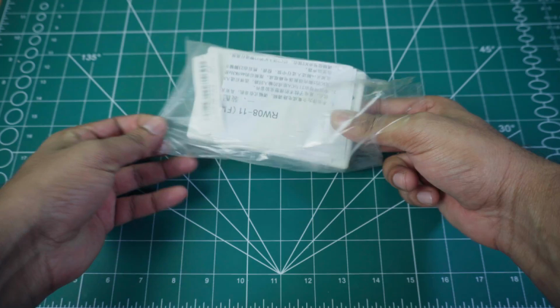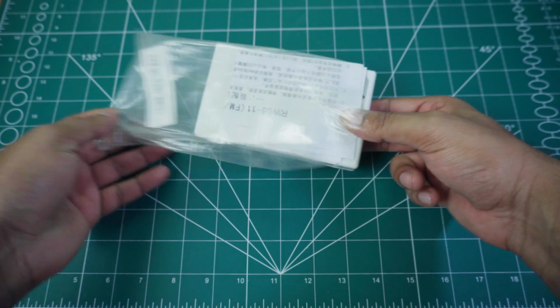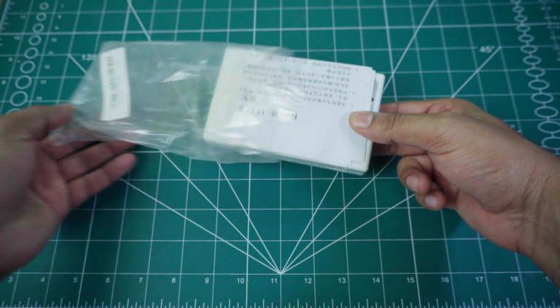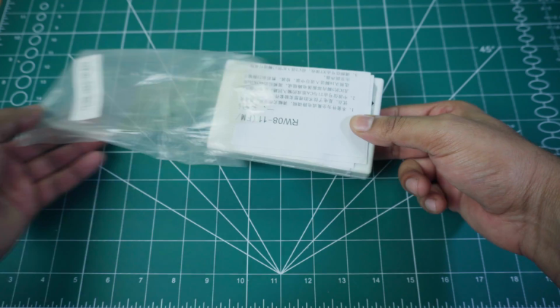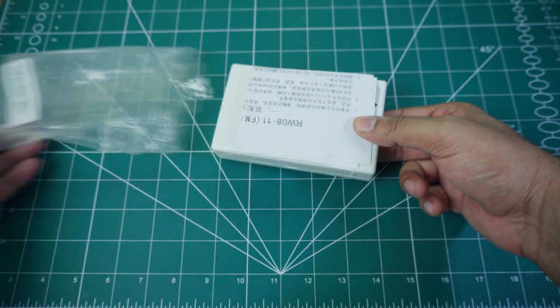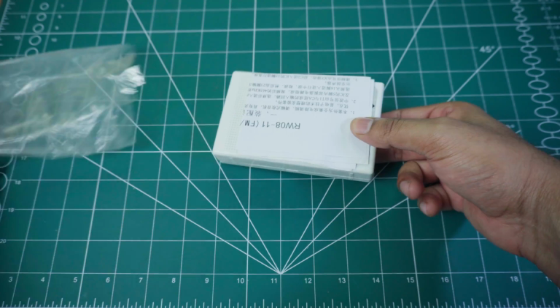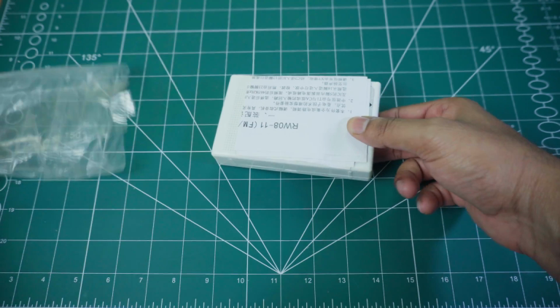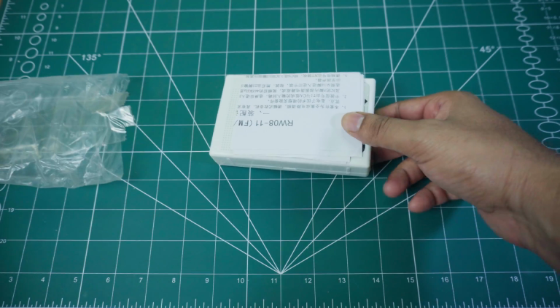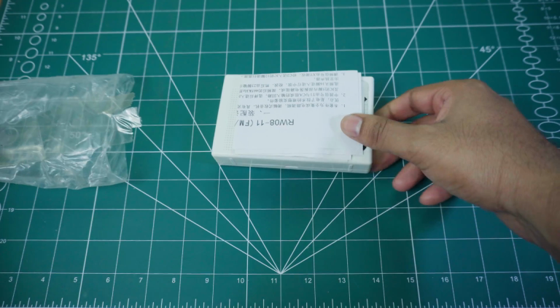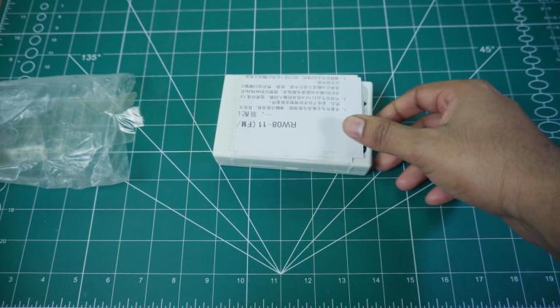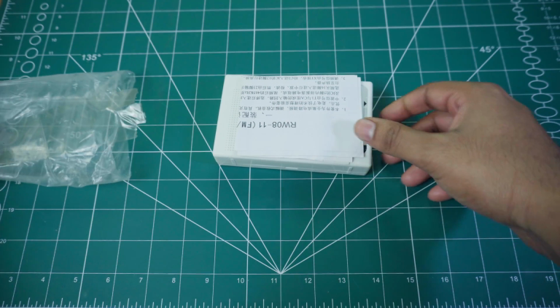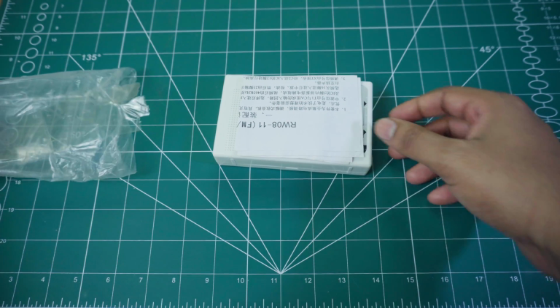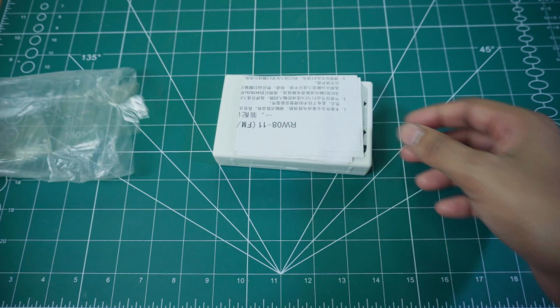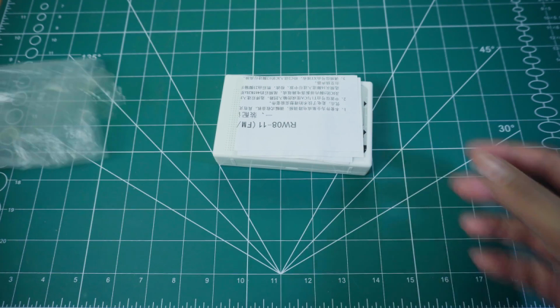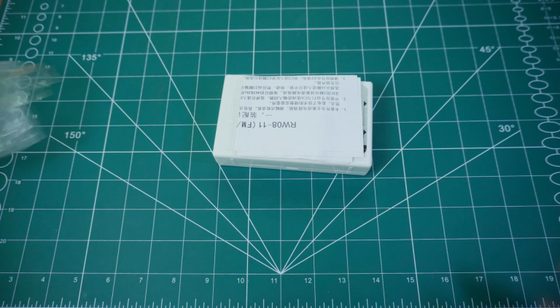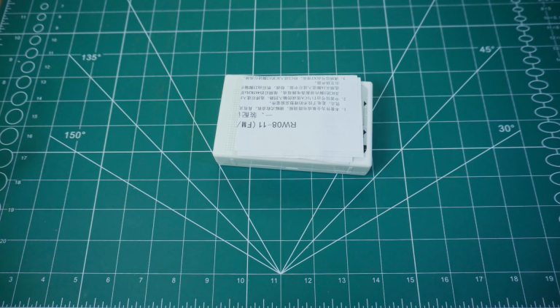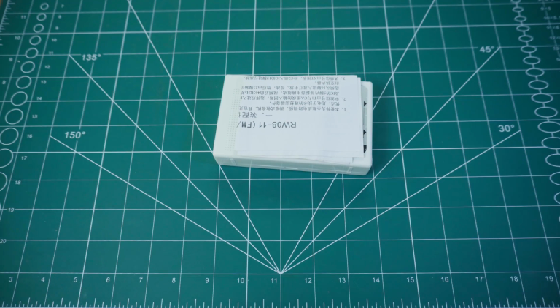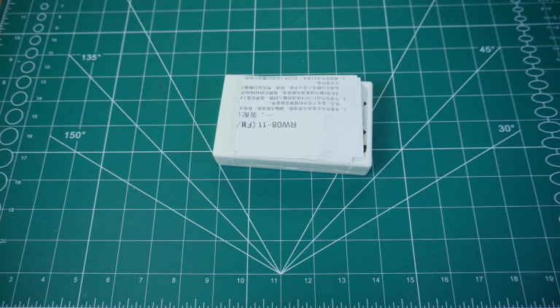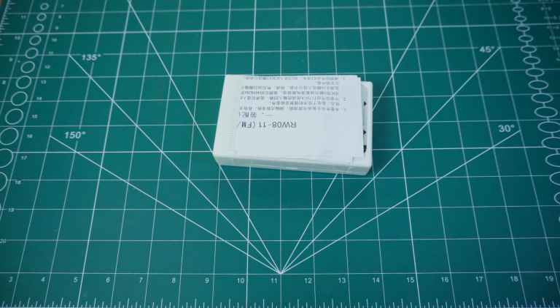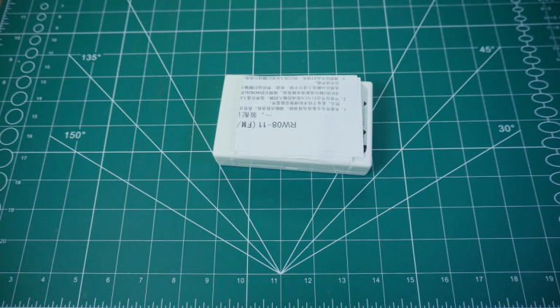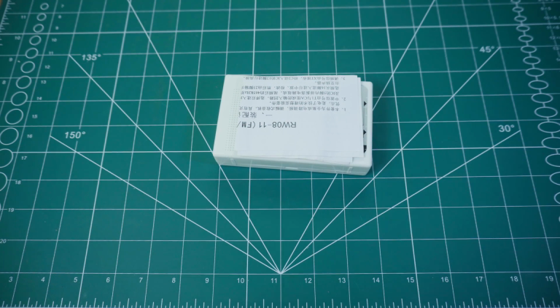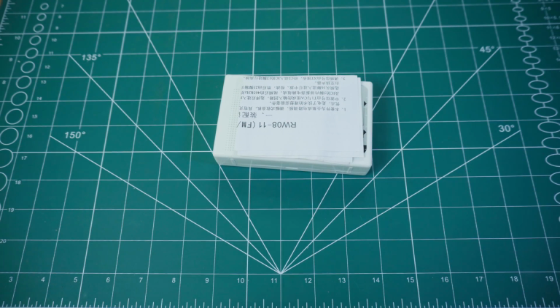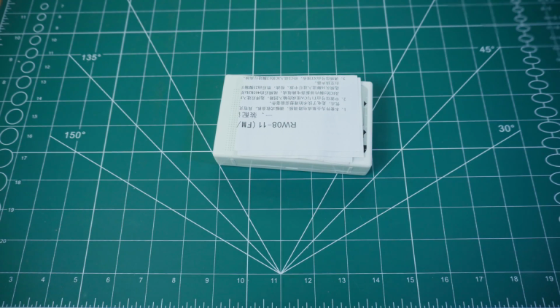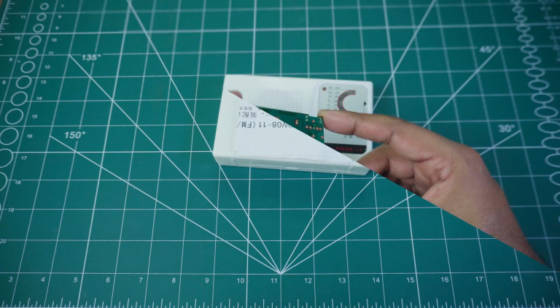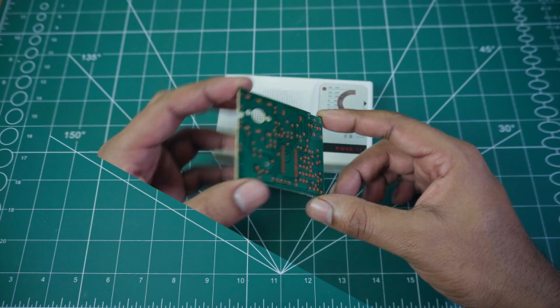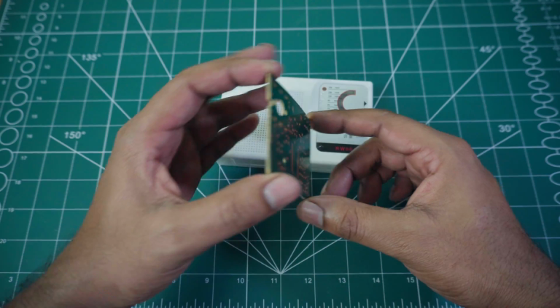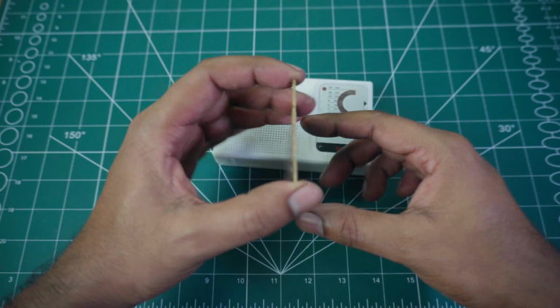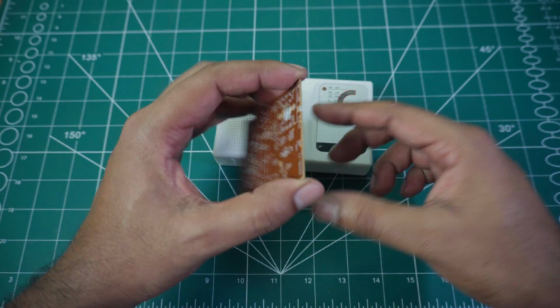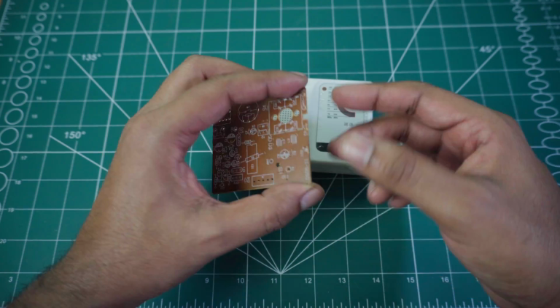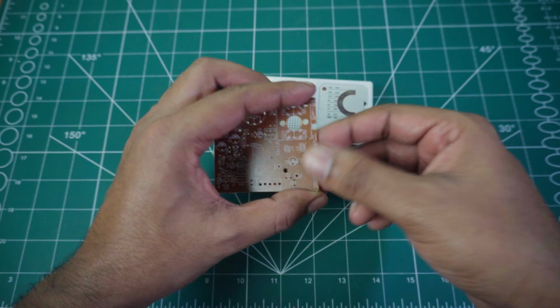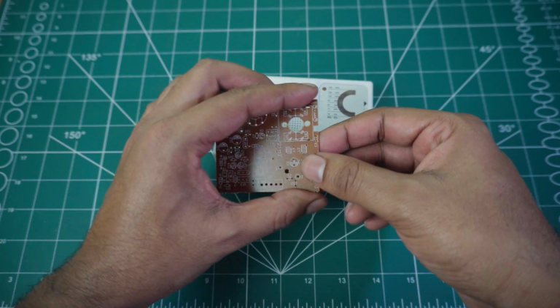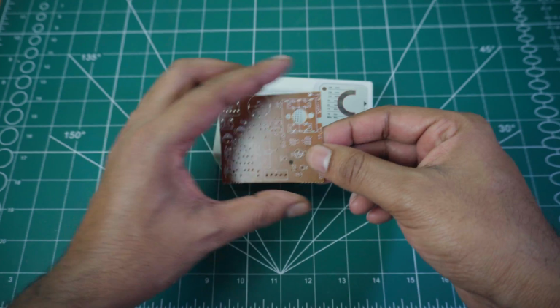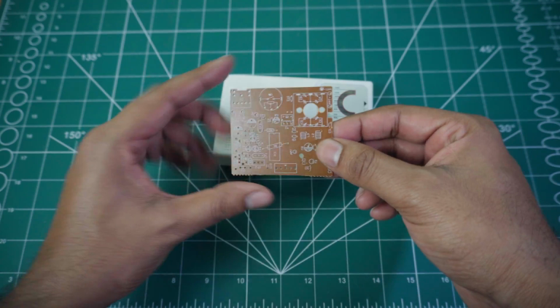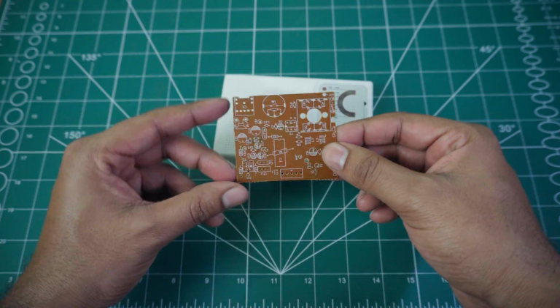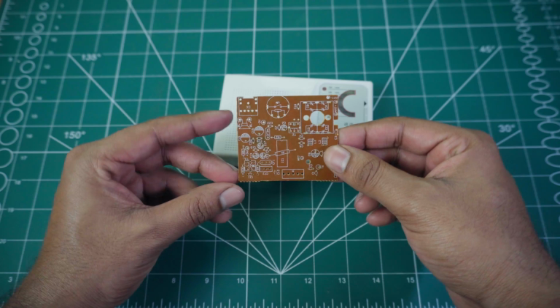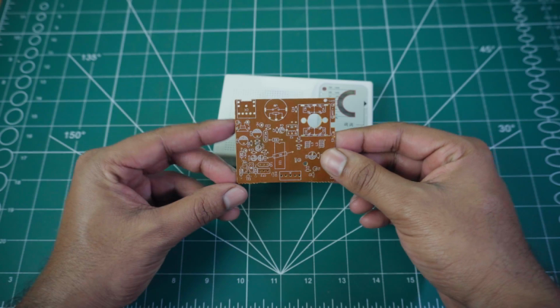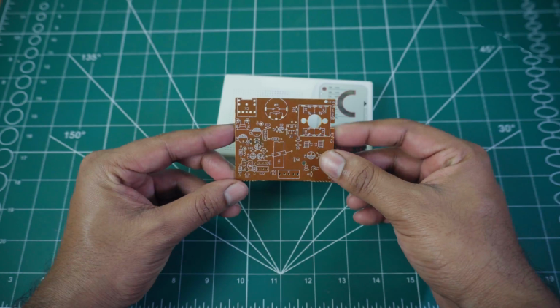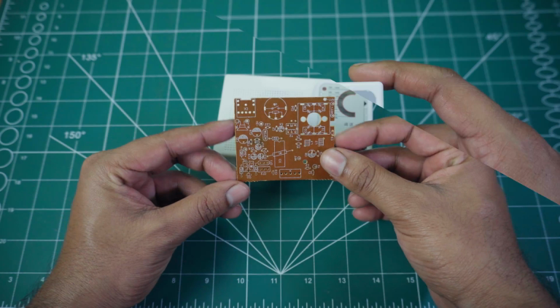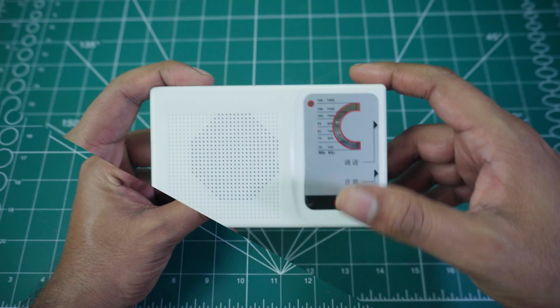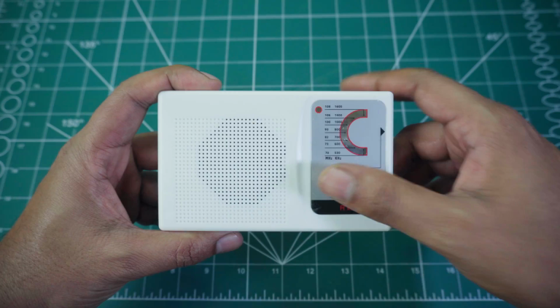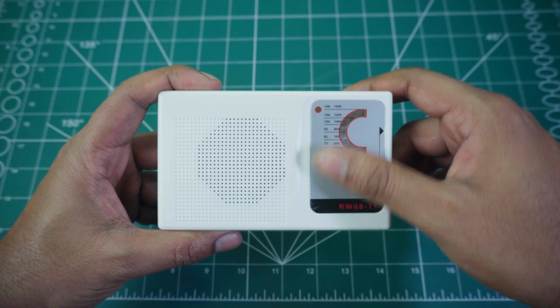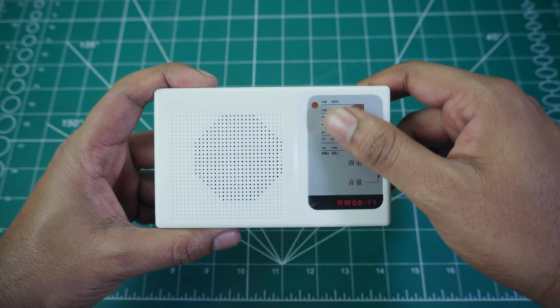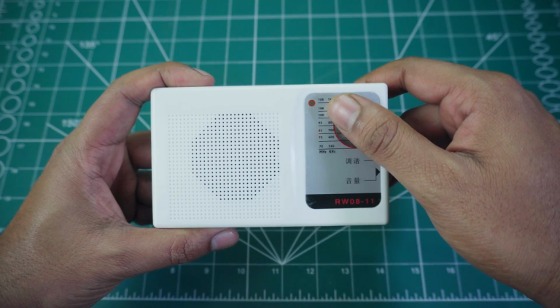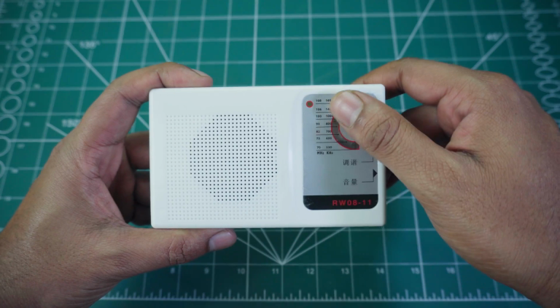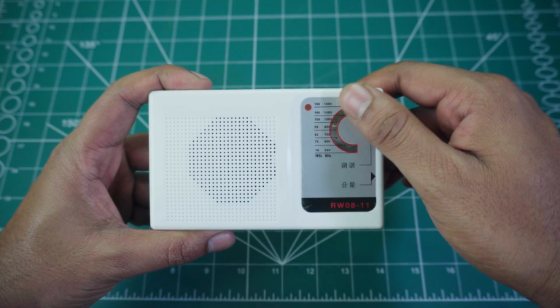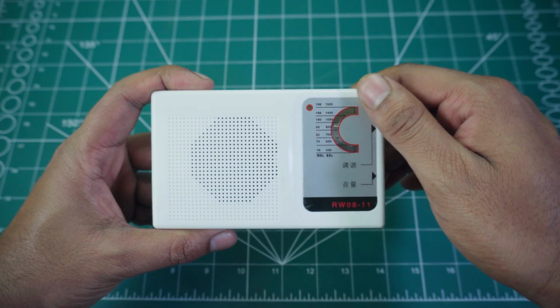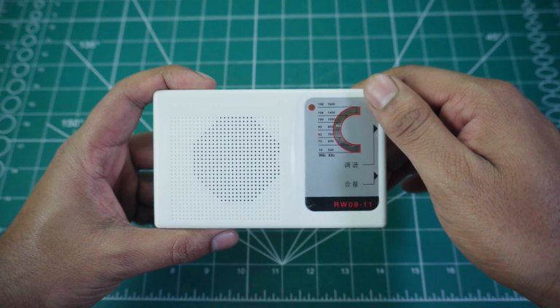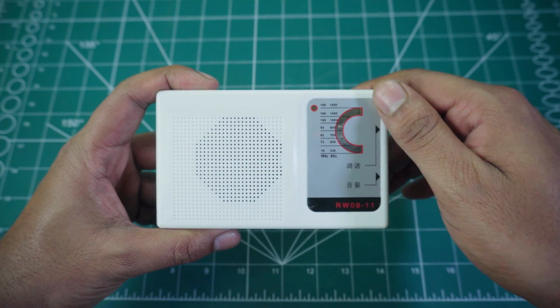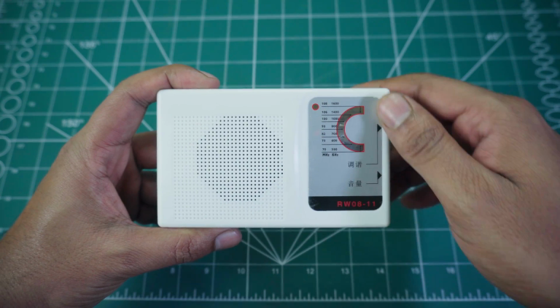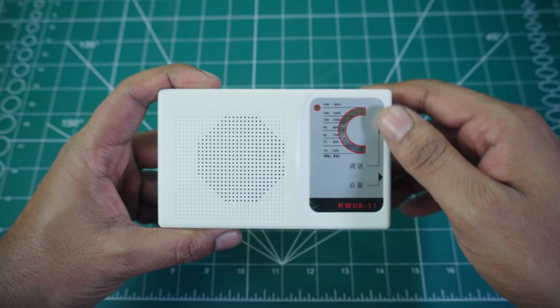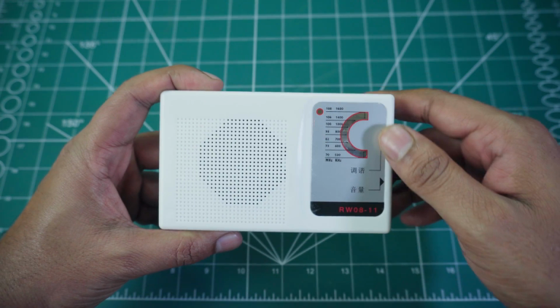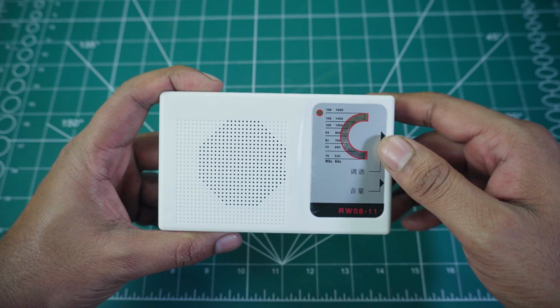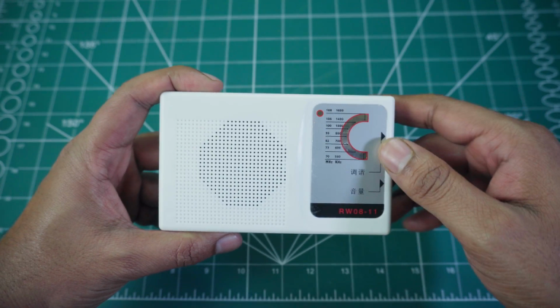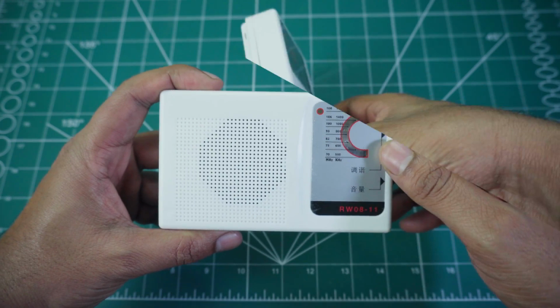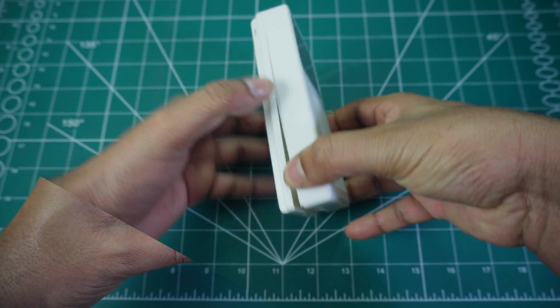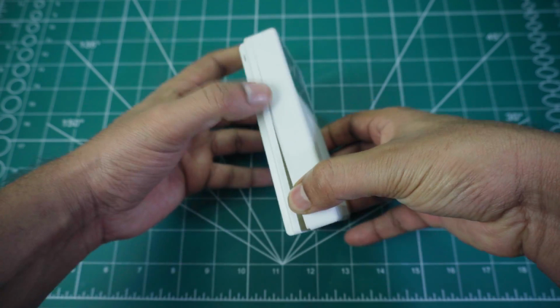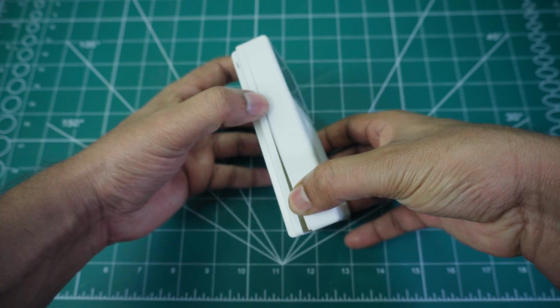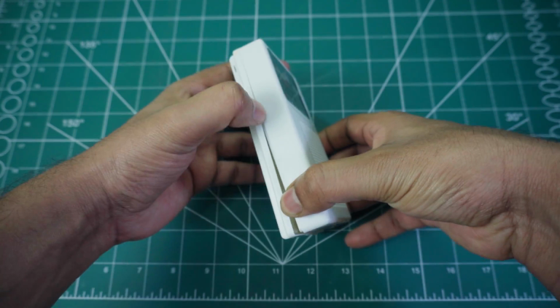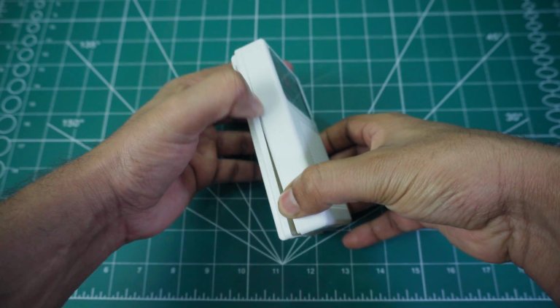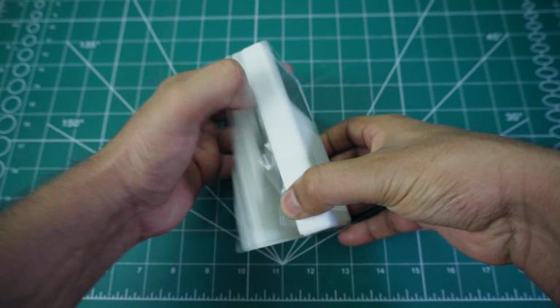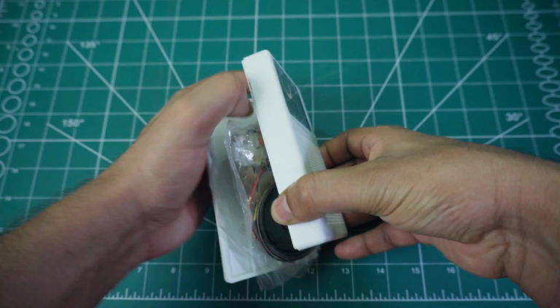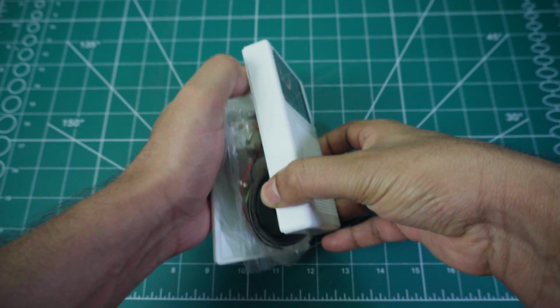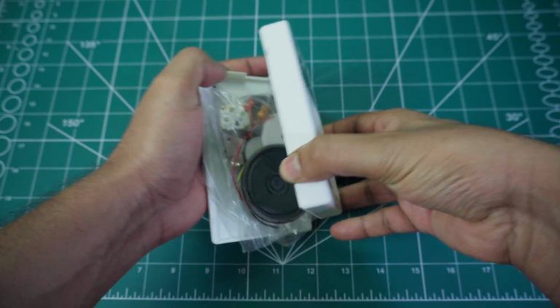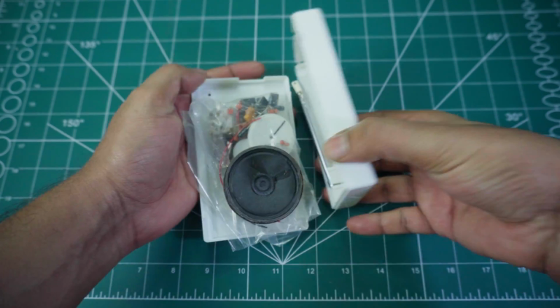Here's what you get in the kit: an instruction manual, a PCB board, casing, and various components.